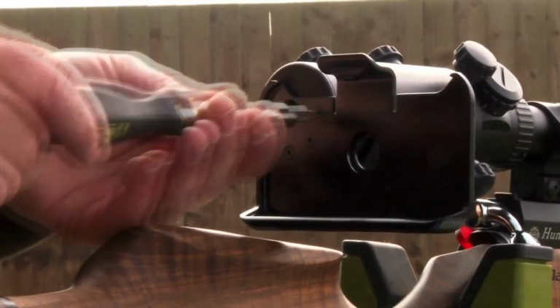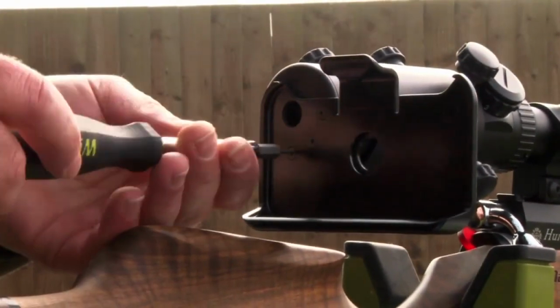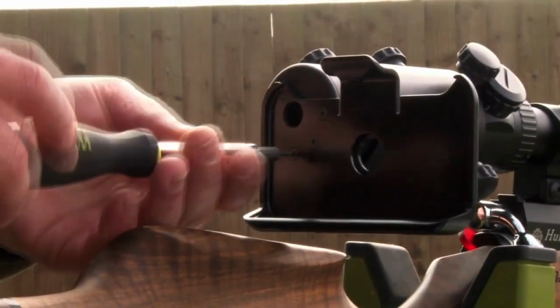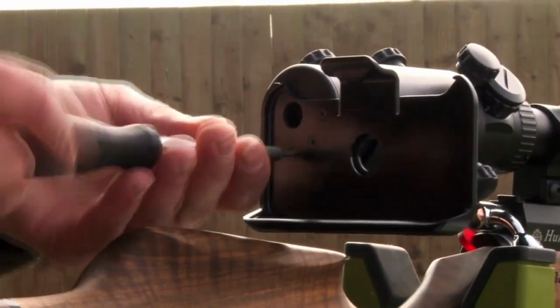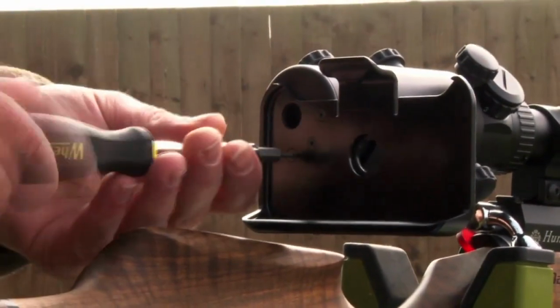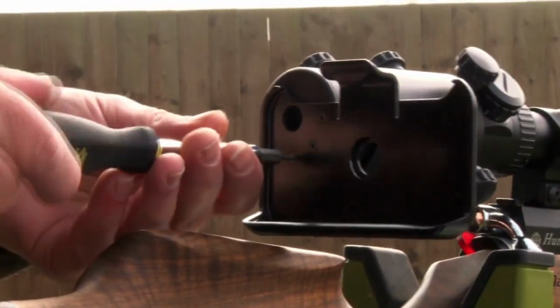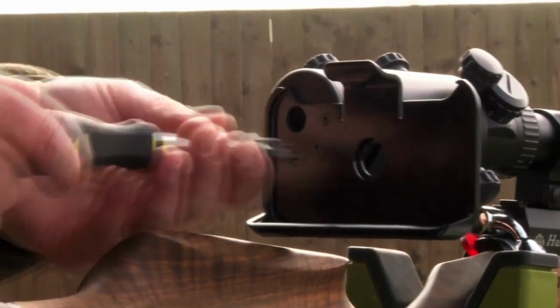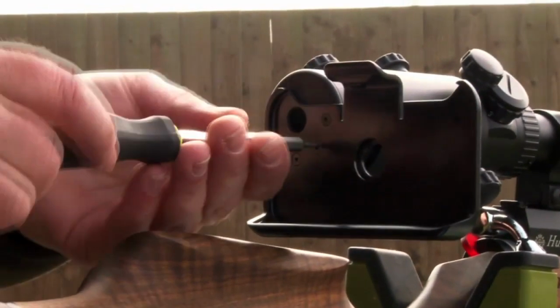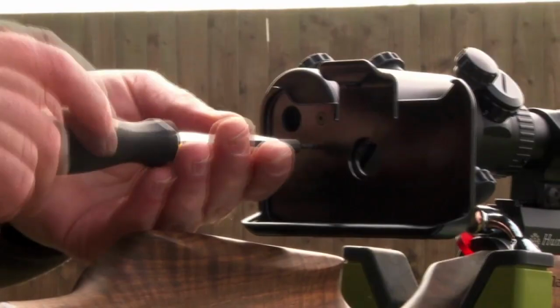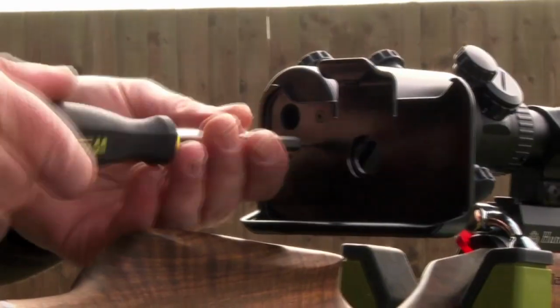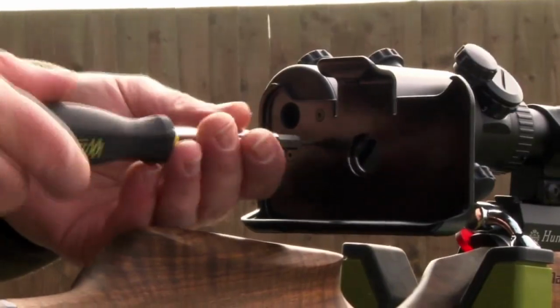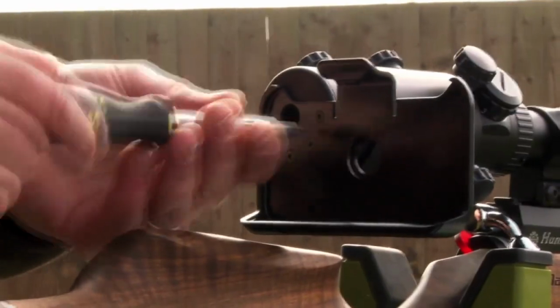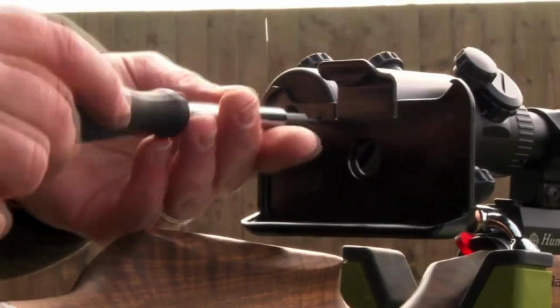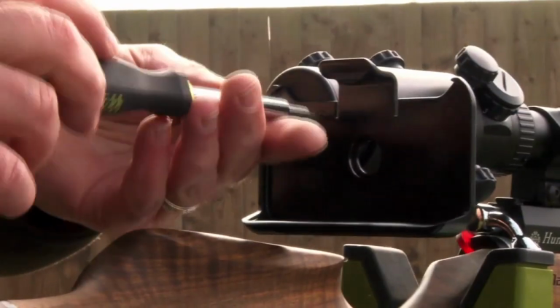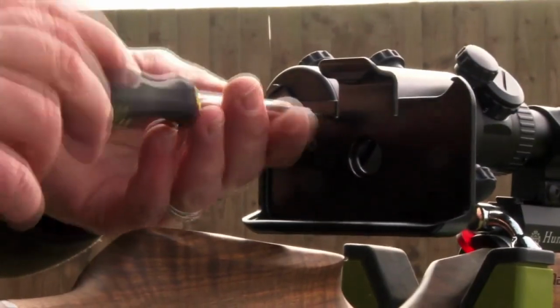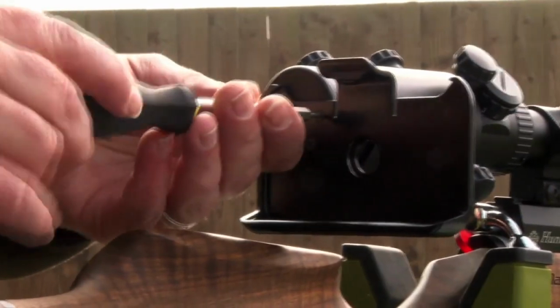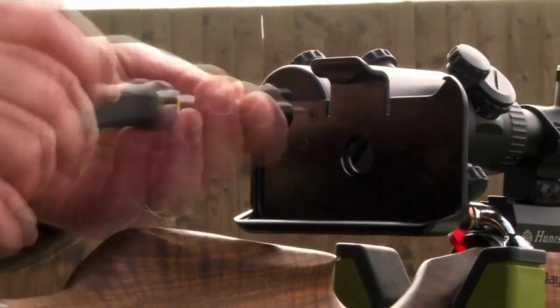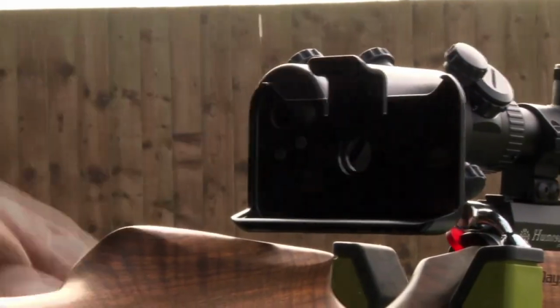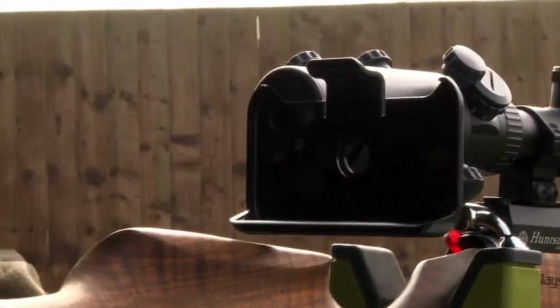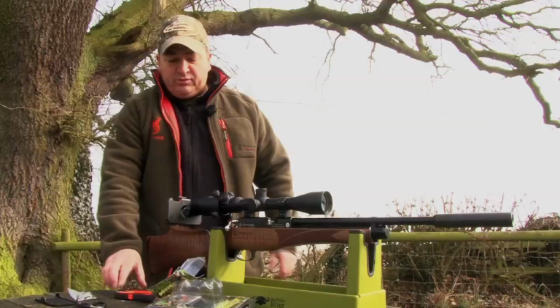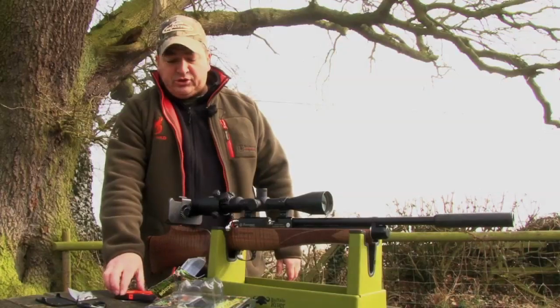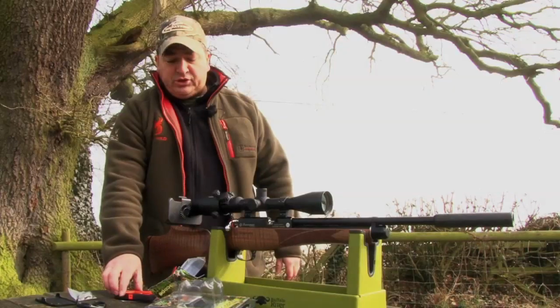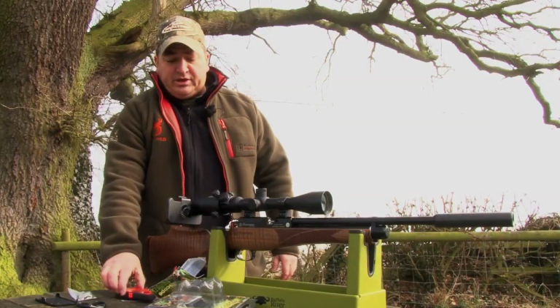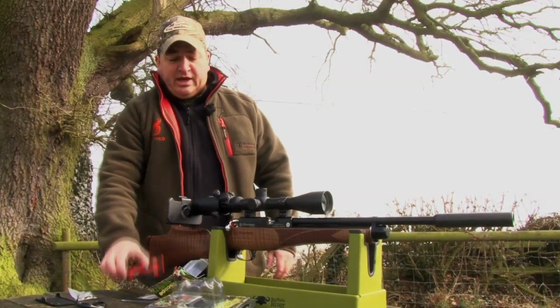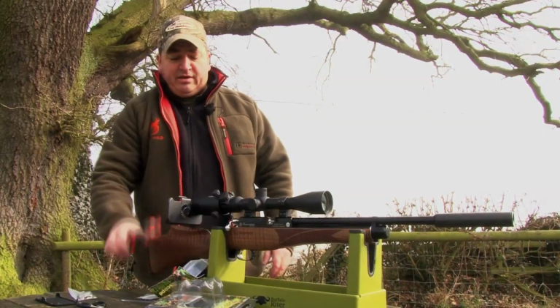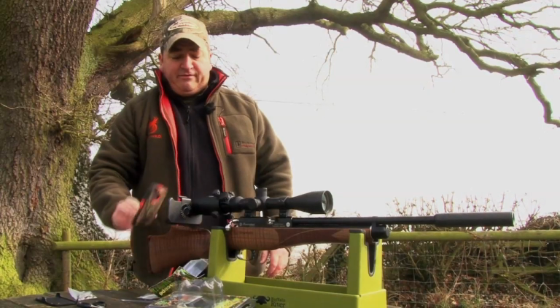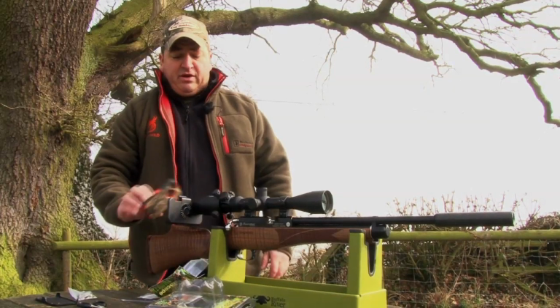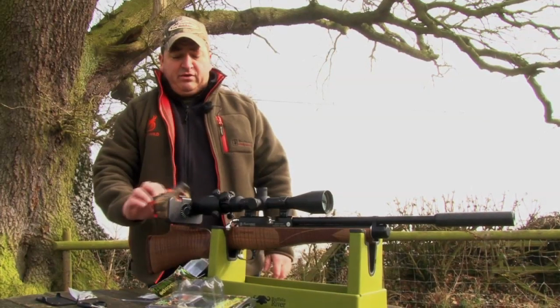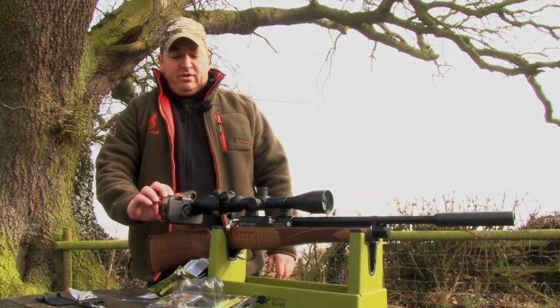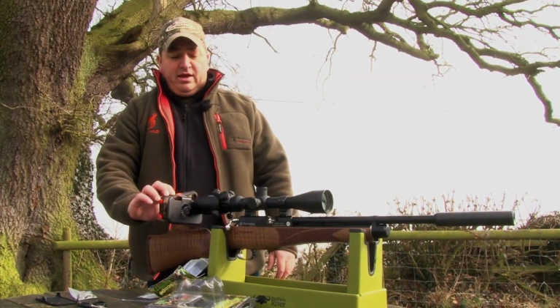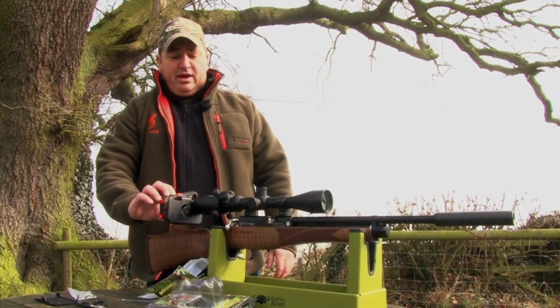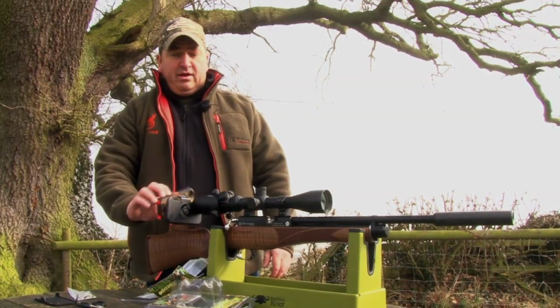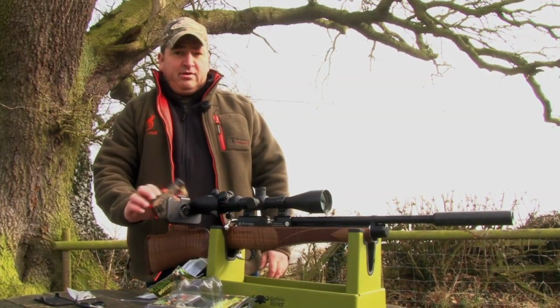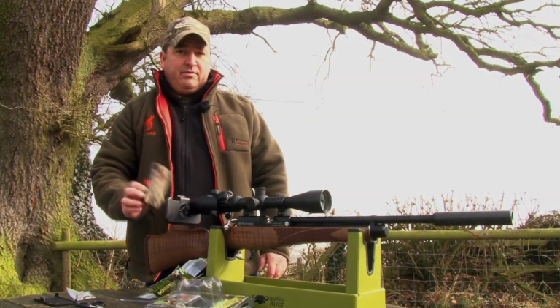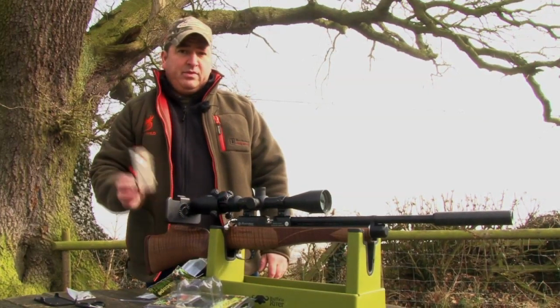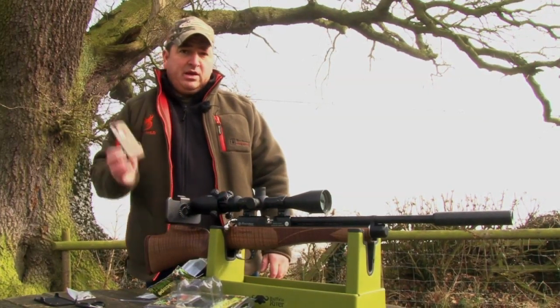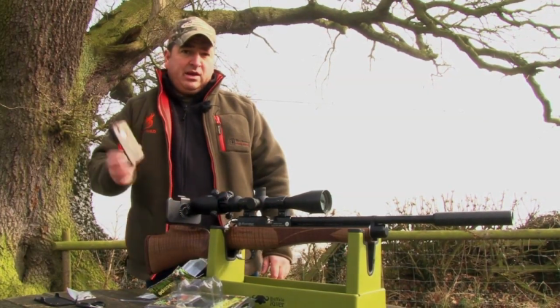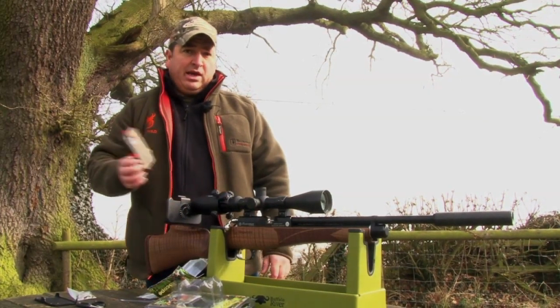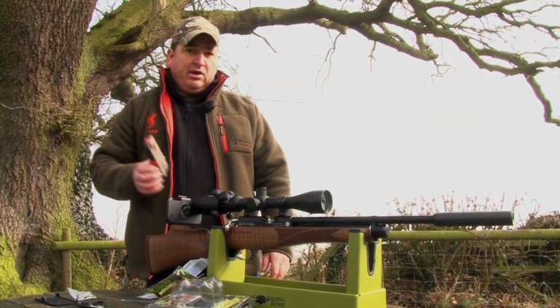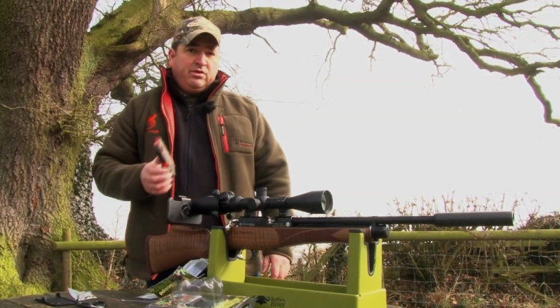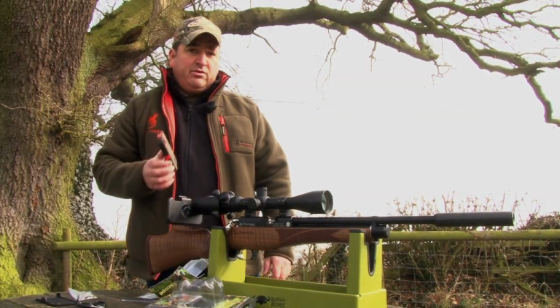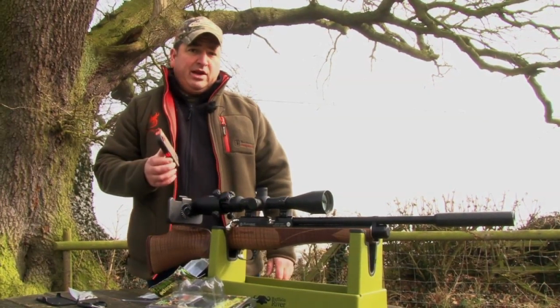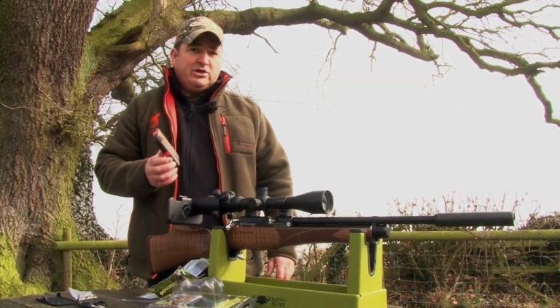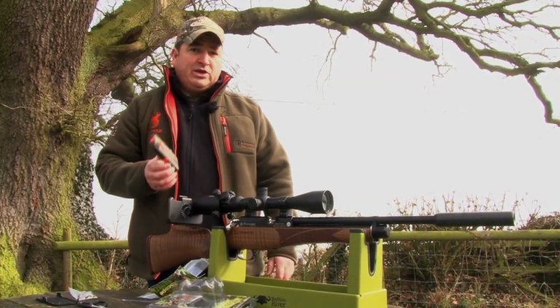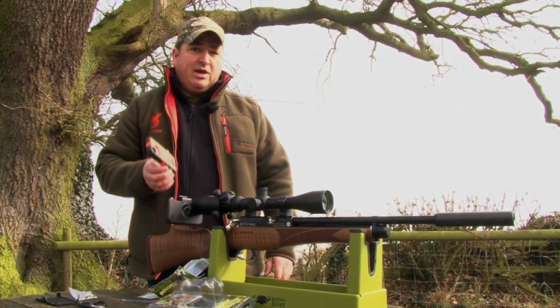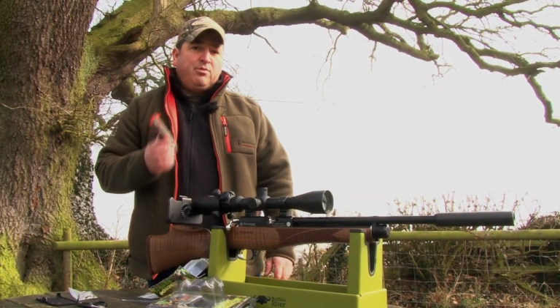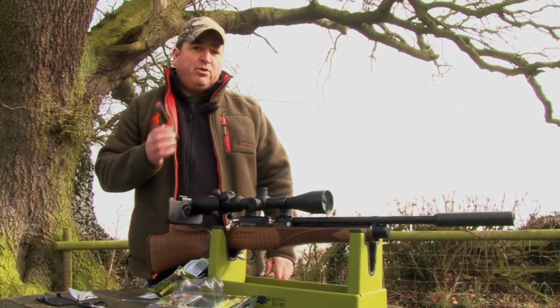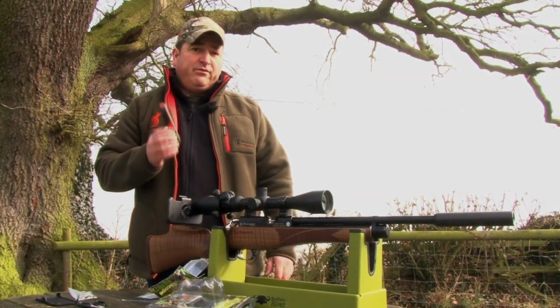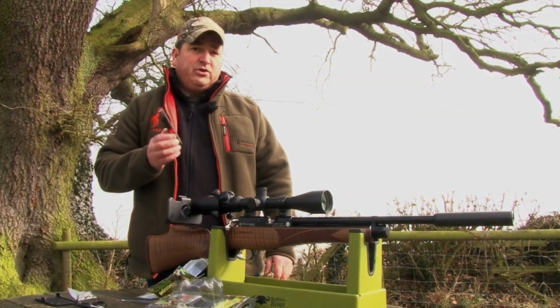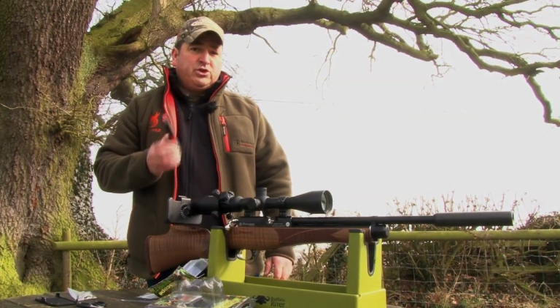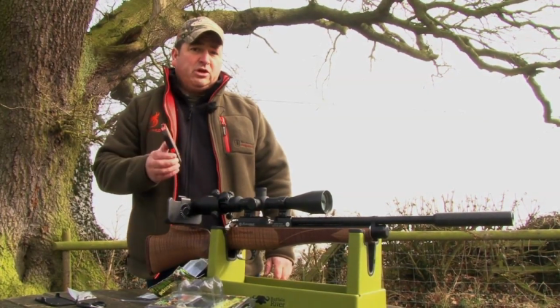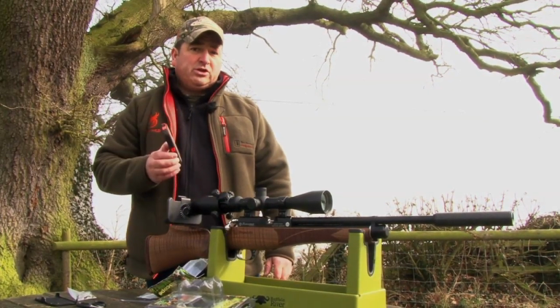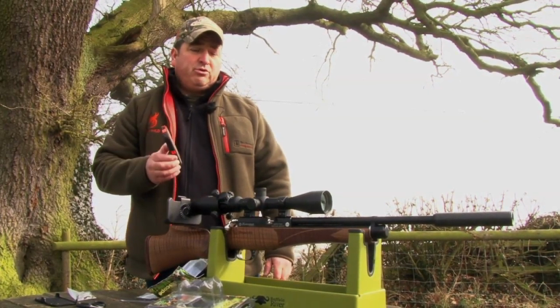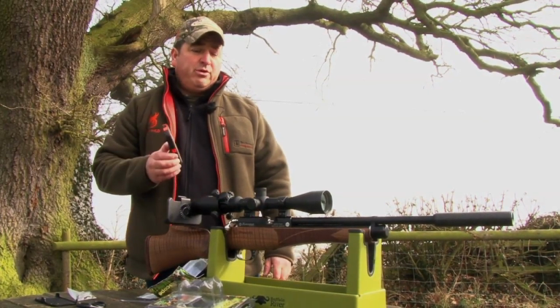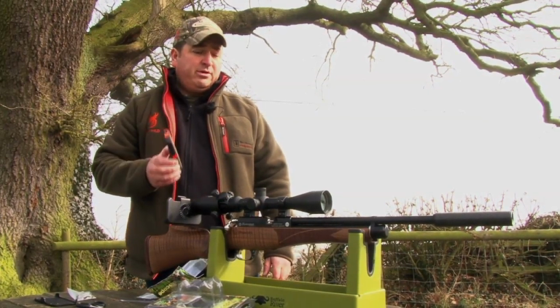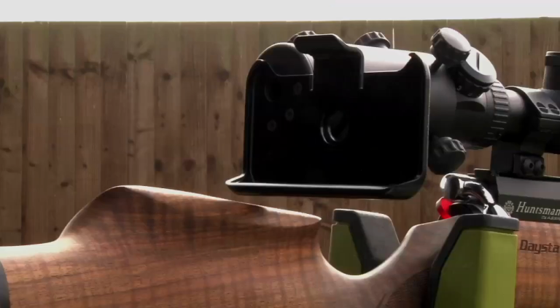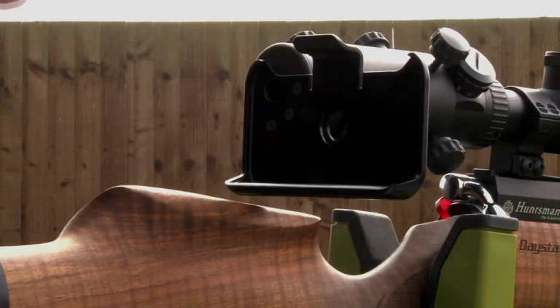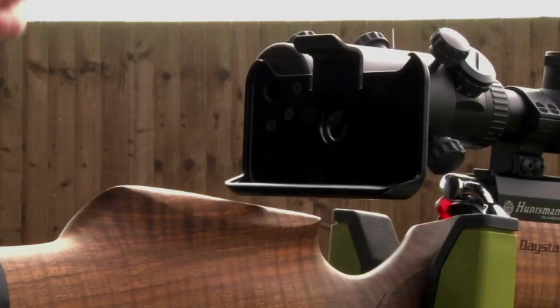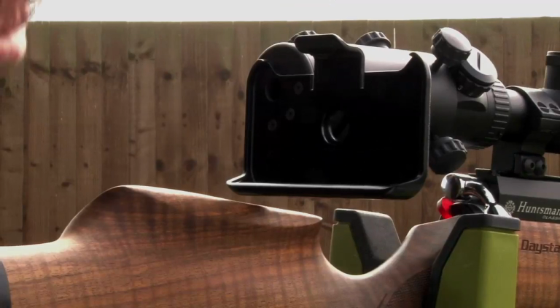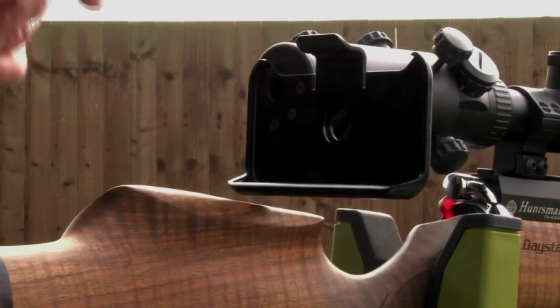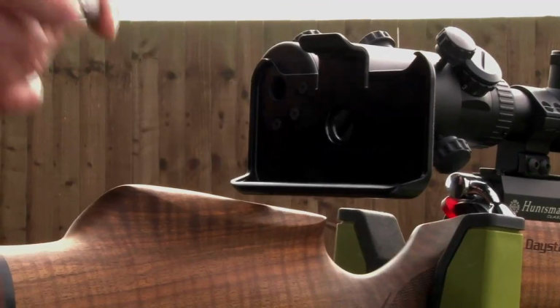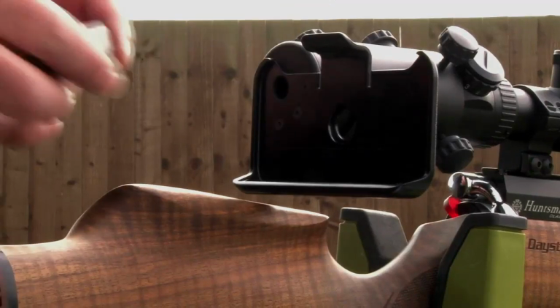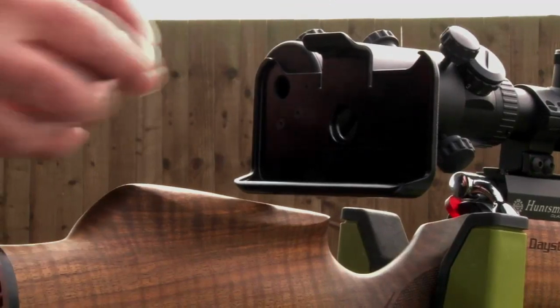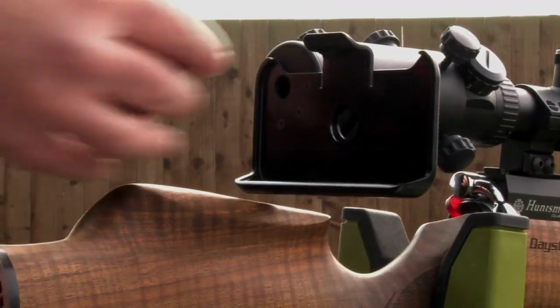So that's on there, nice and secure. Just need to get the phone in there, get it on the range now, put a few shots through it, see how it performs.